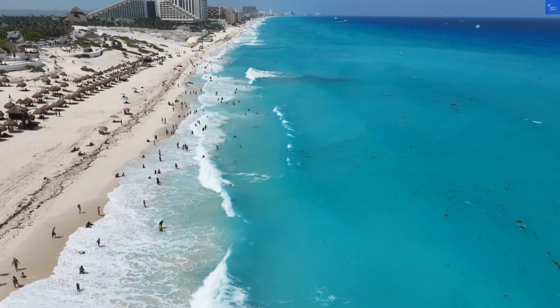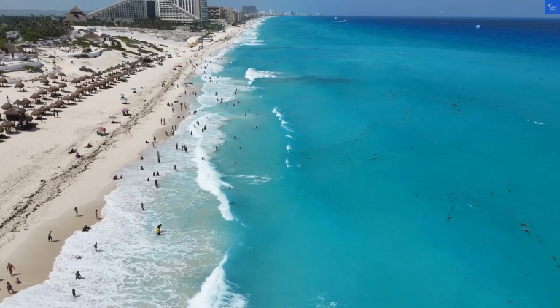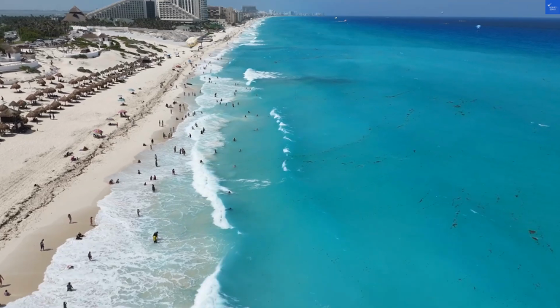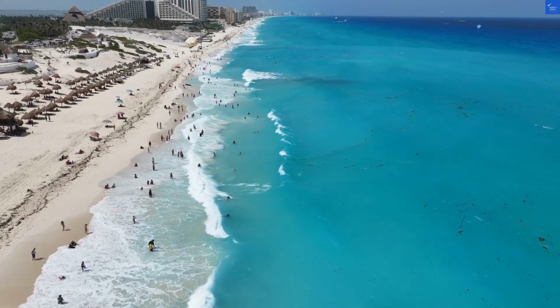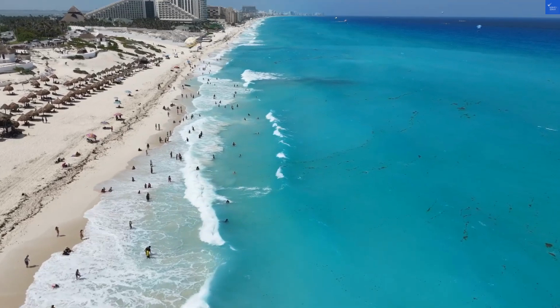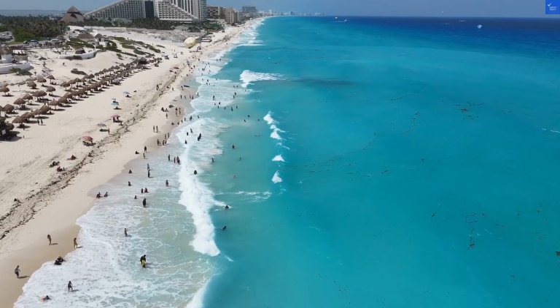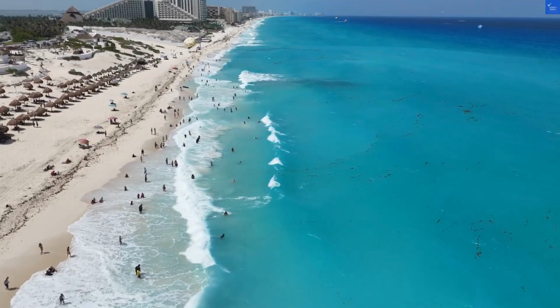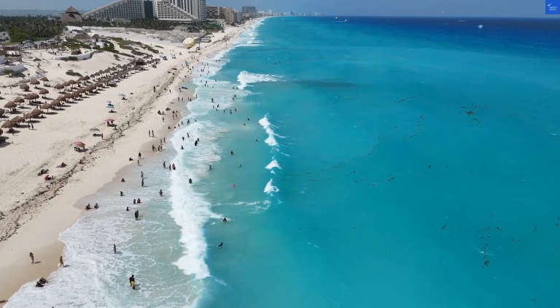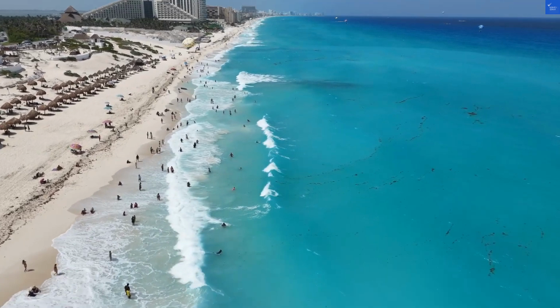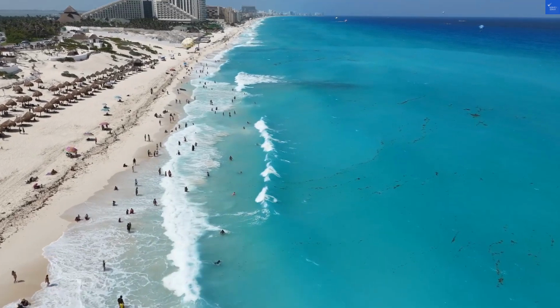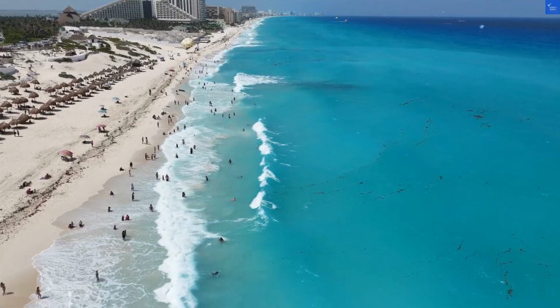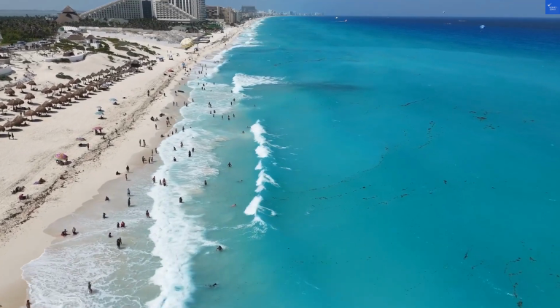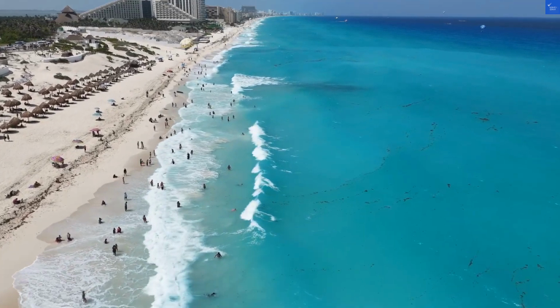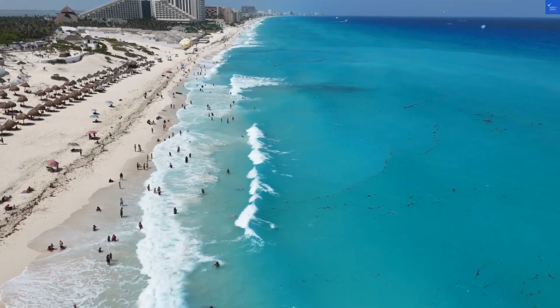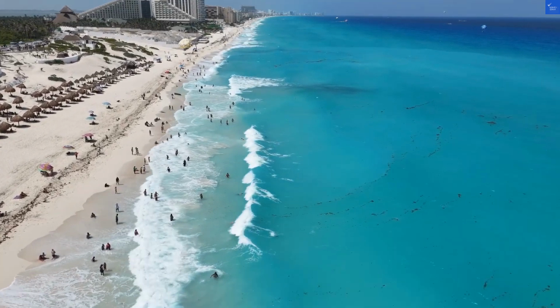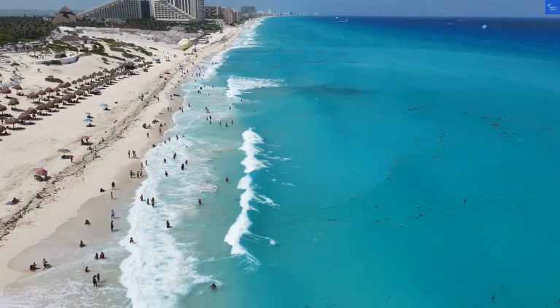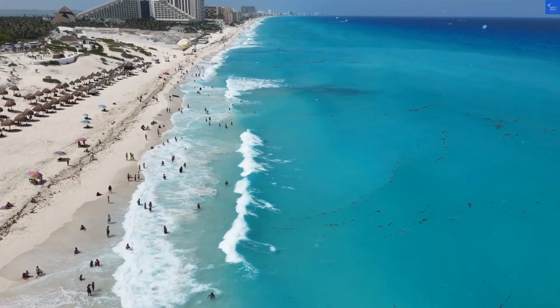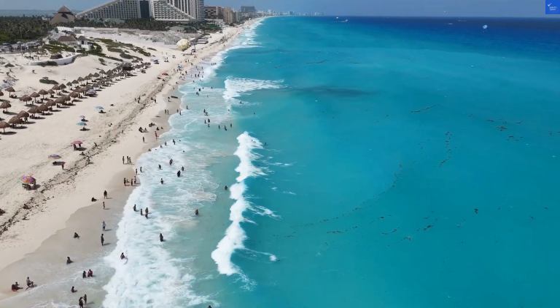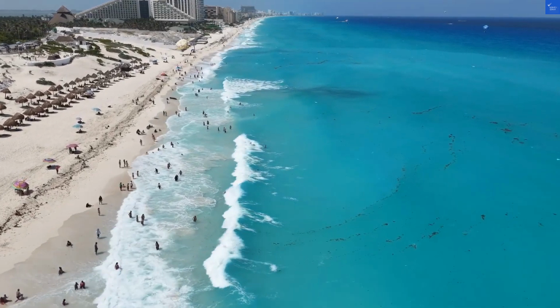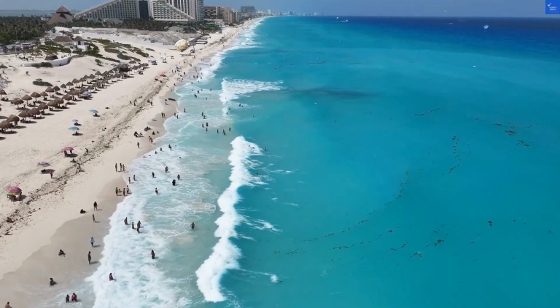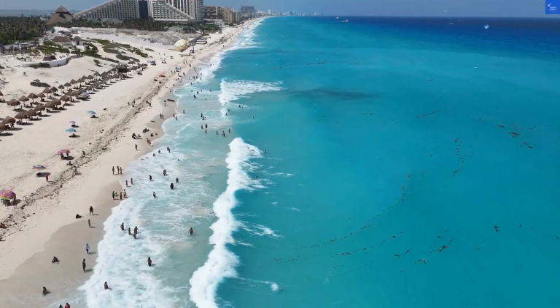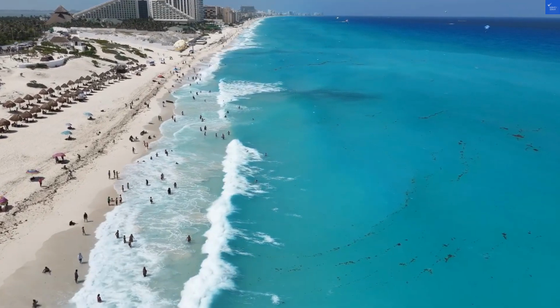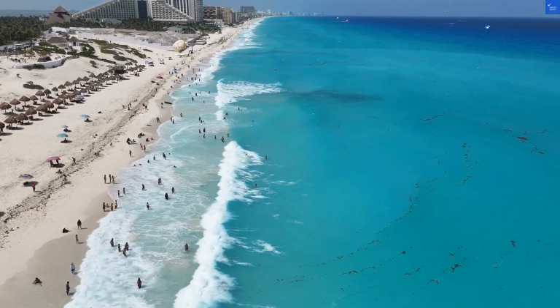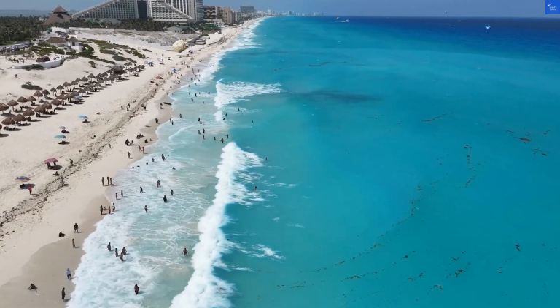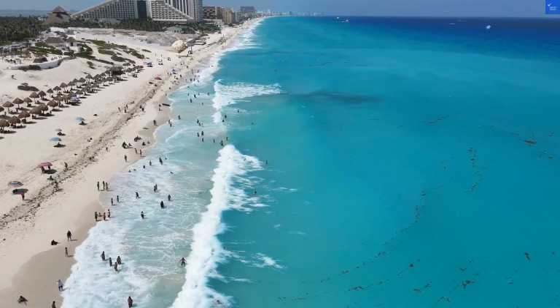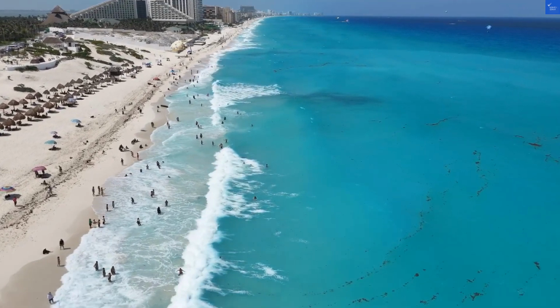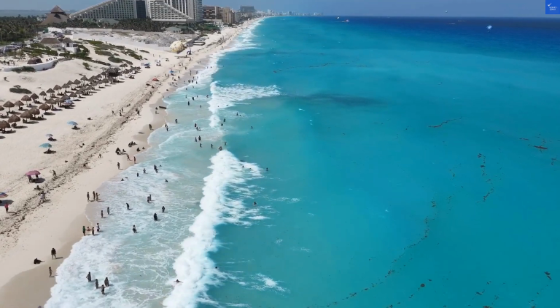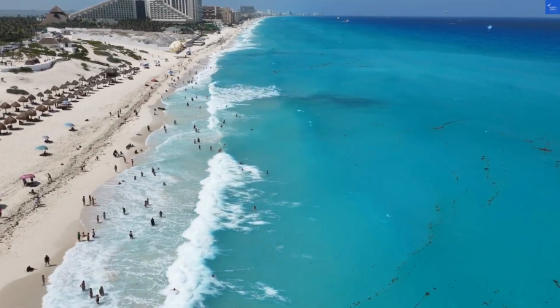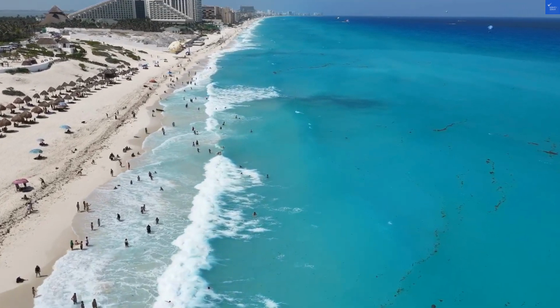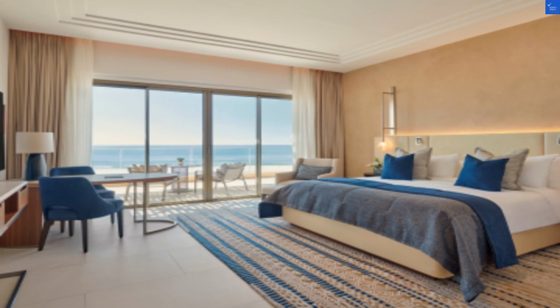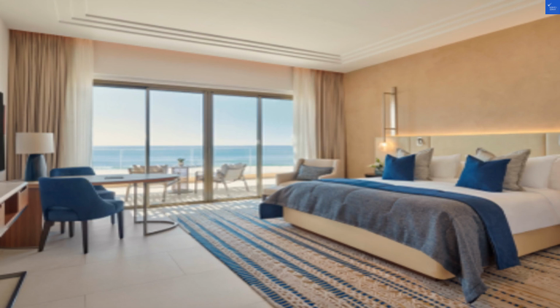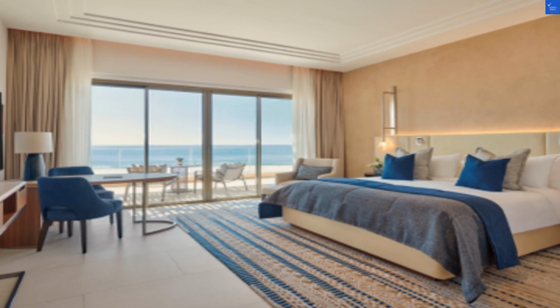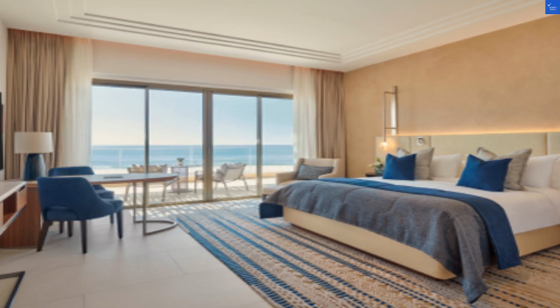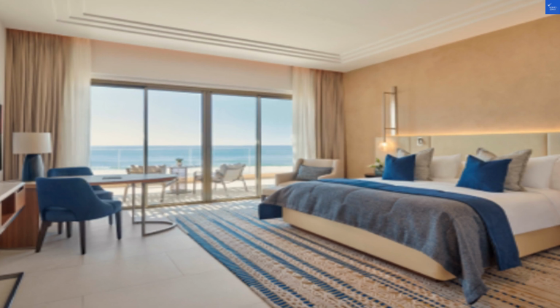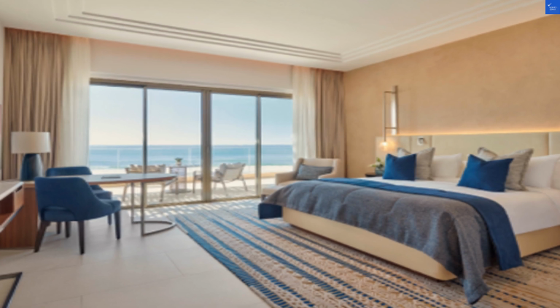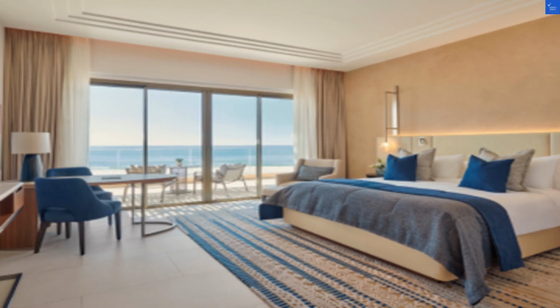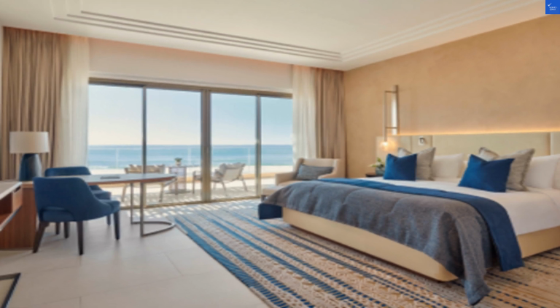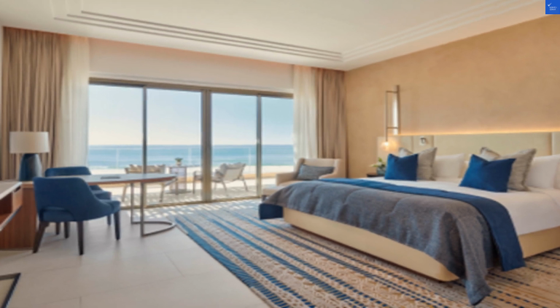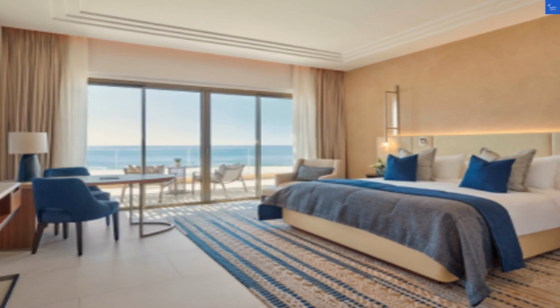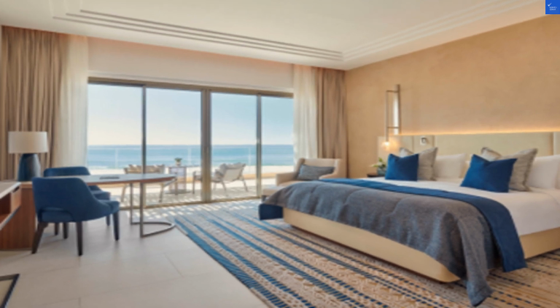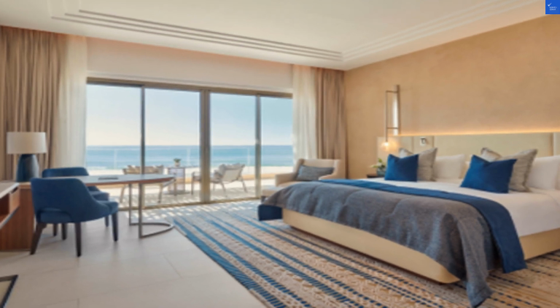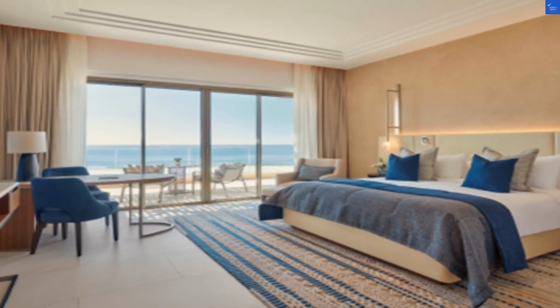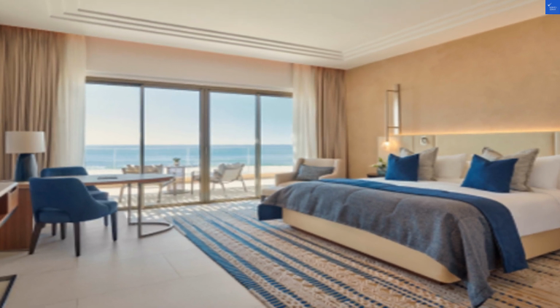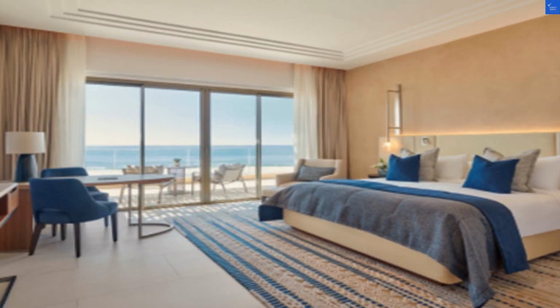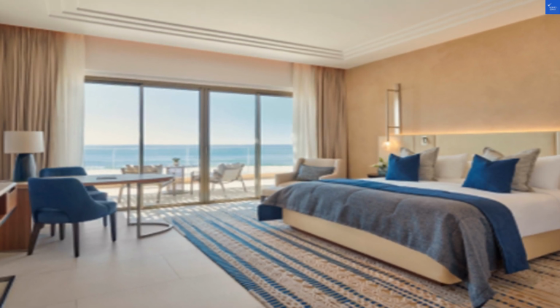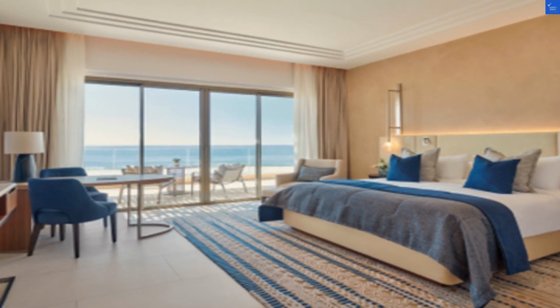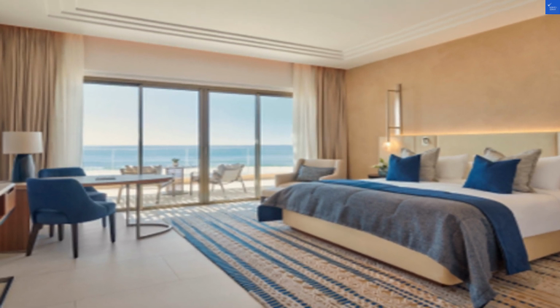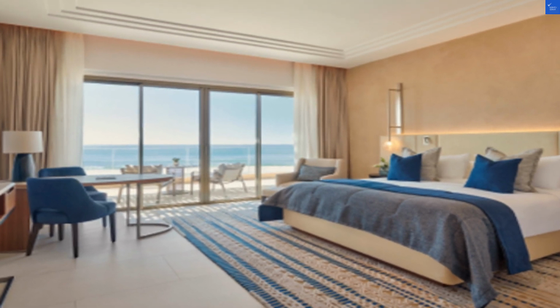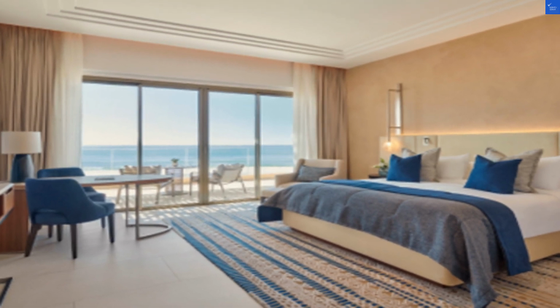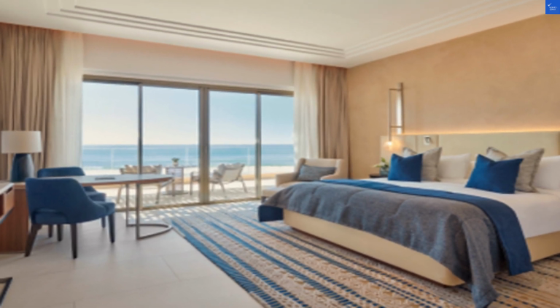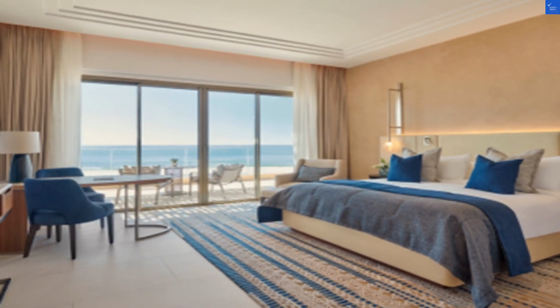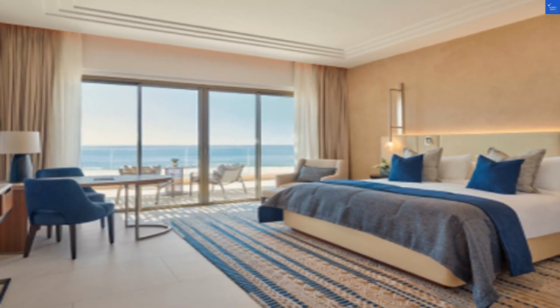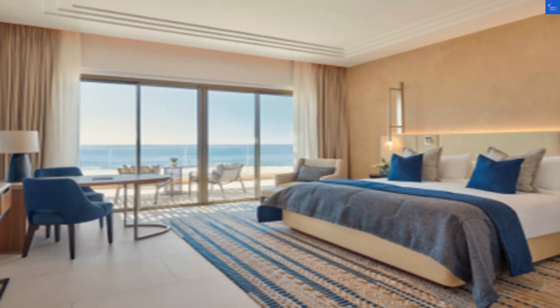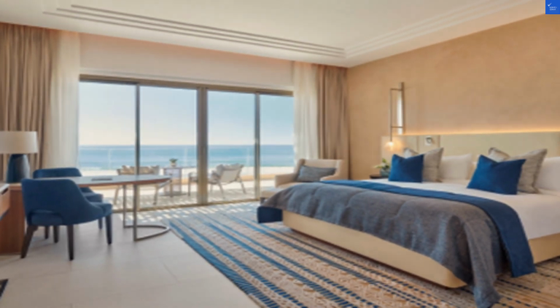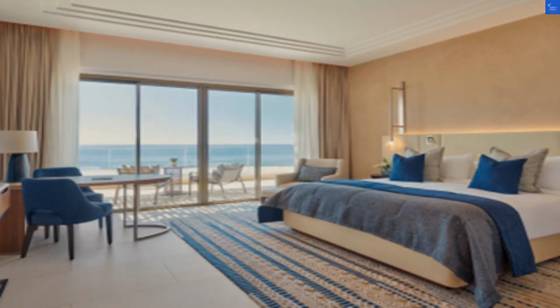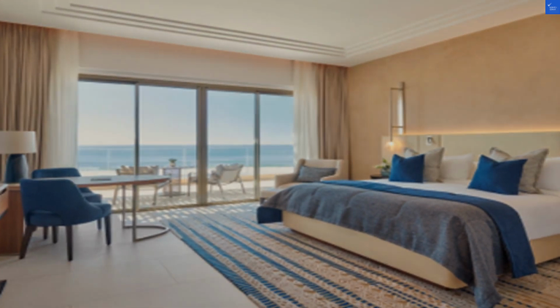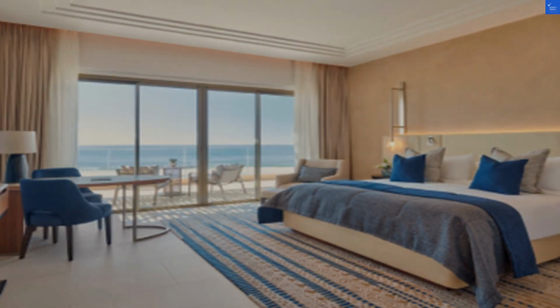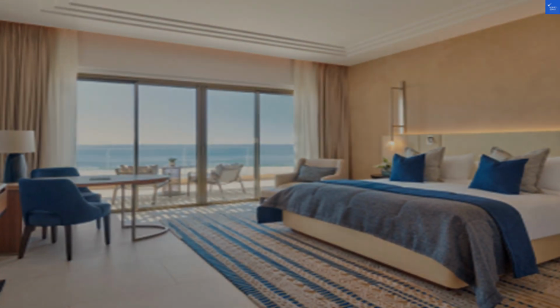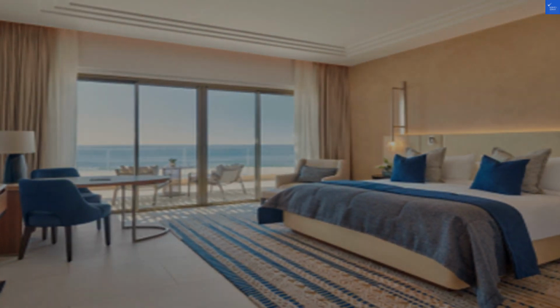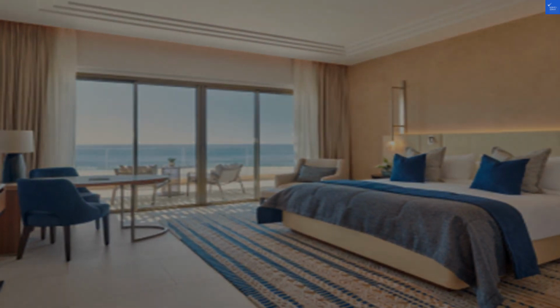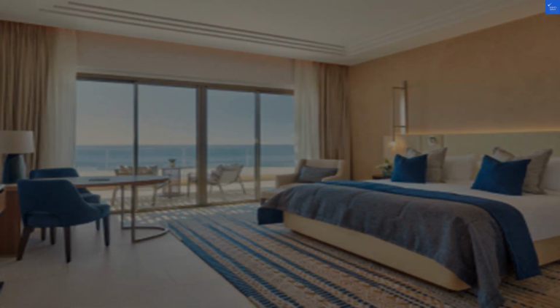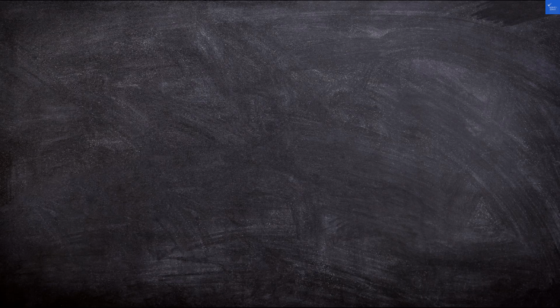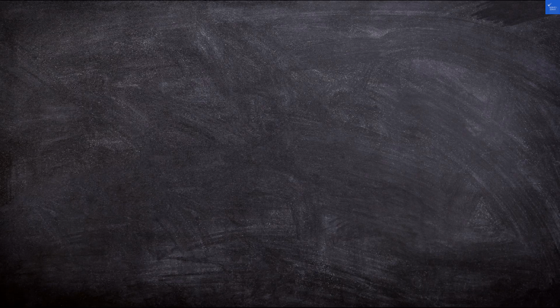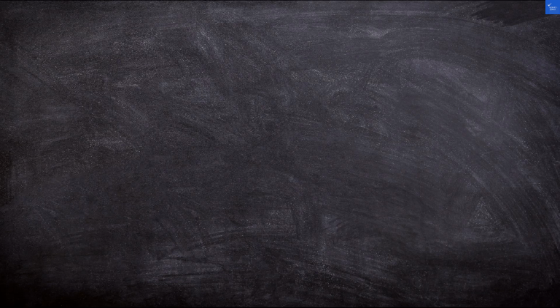Room quality, score: 6 out of 10. Spacious, yes, but if luxury means outdated furniture, we're in trouble.